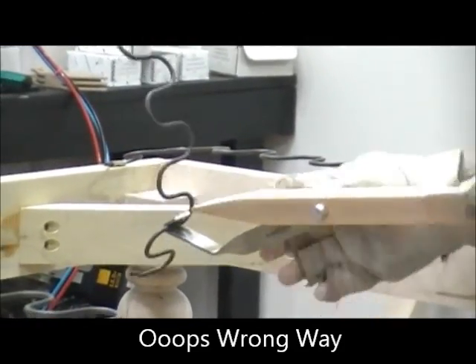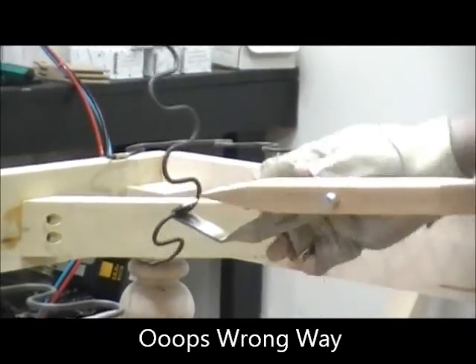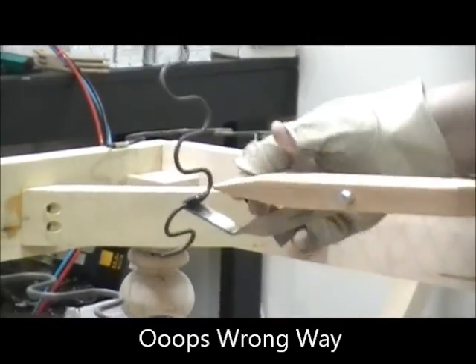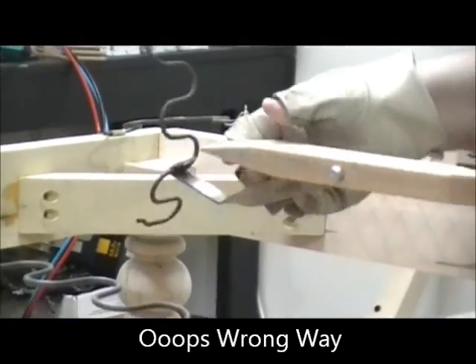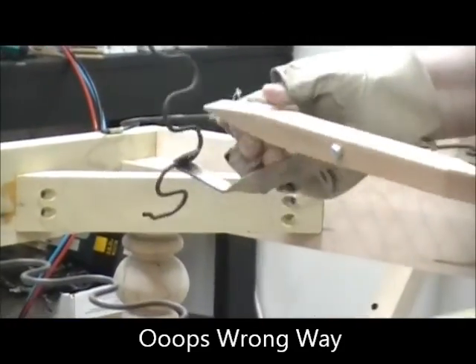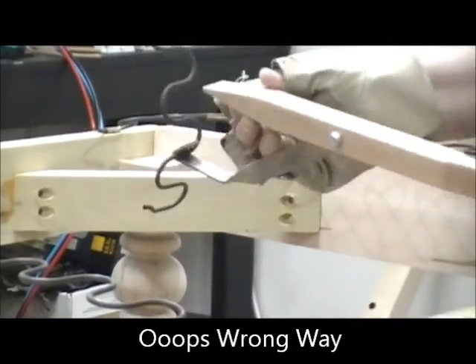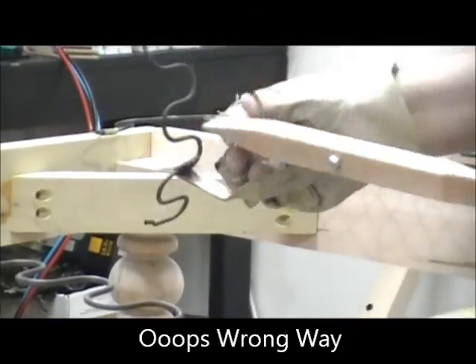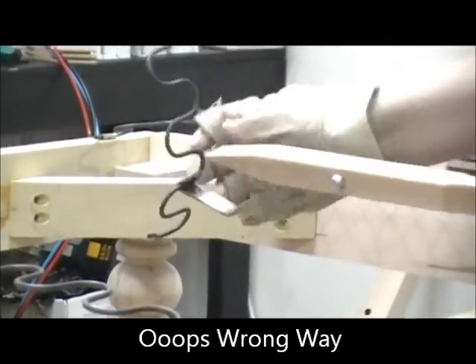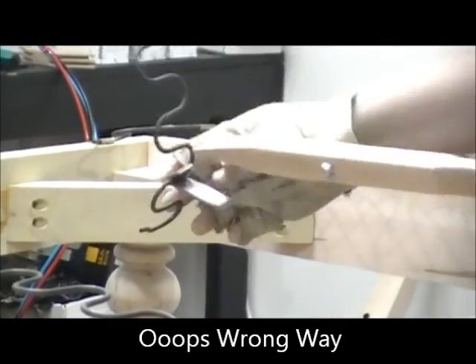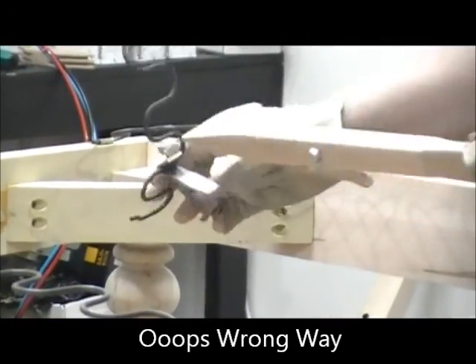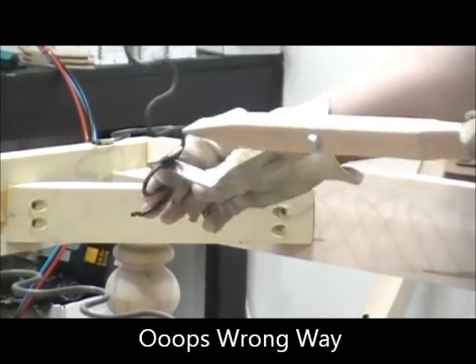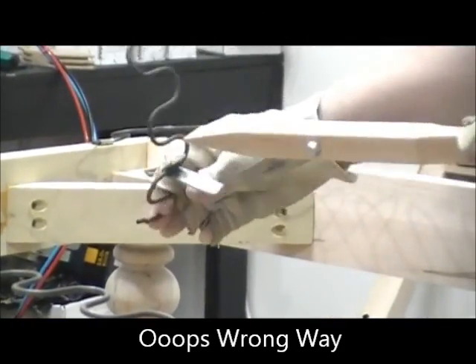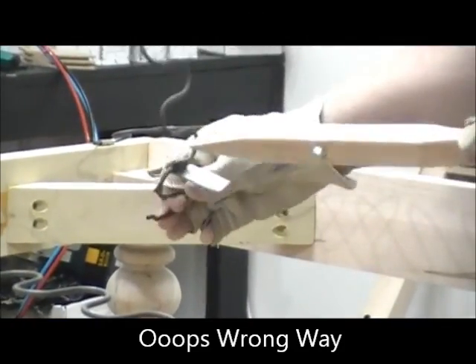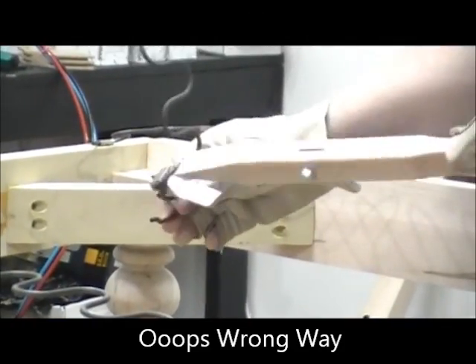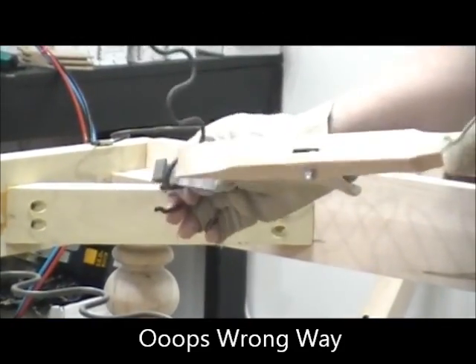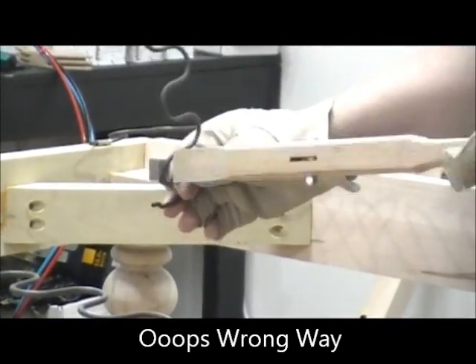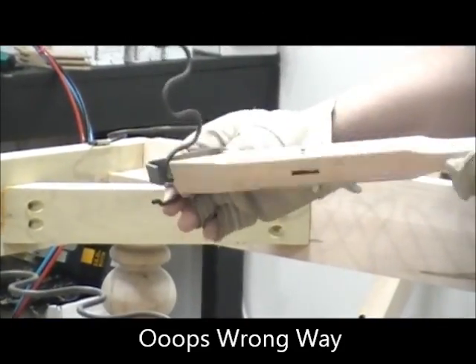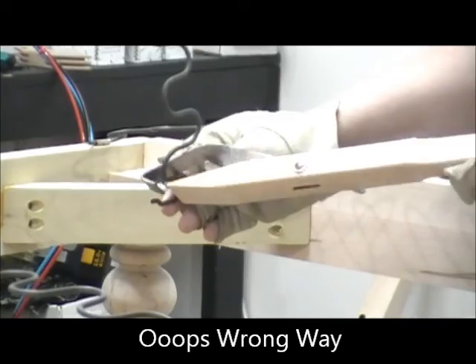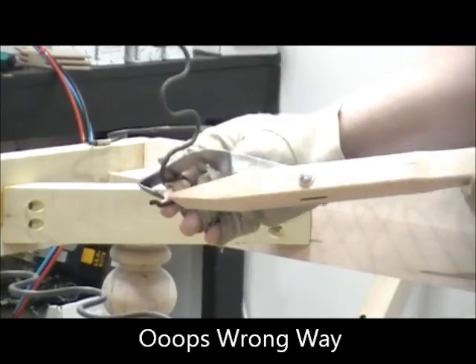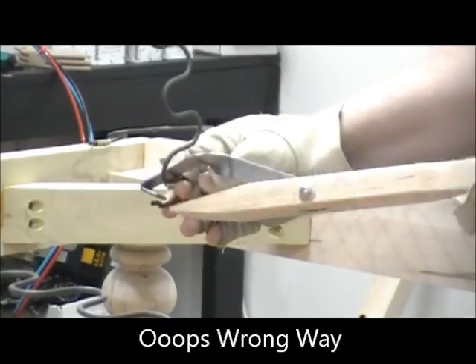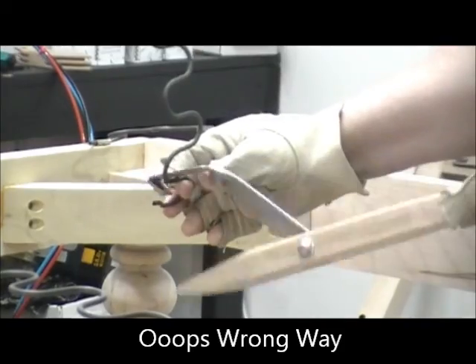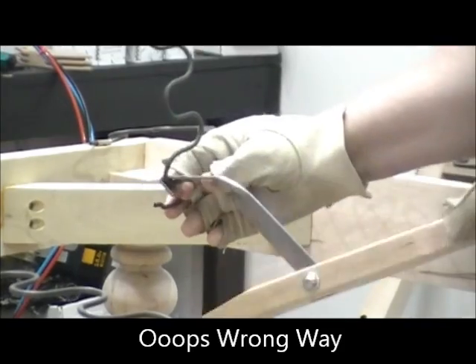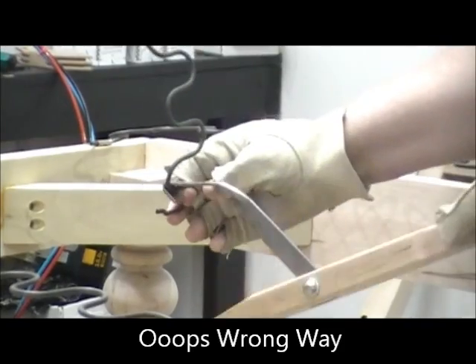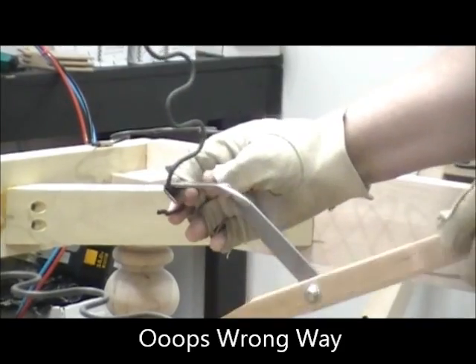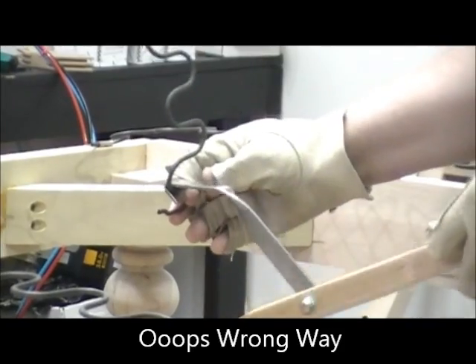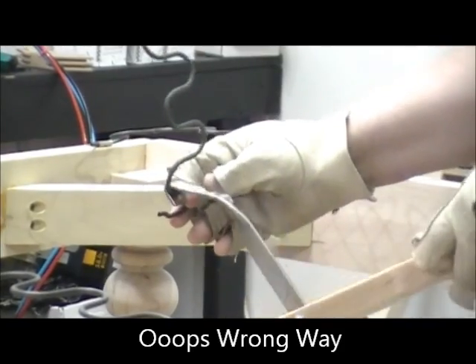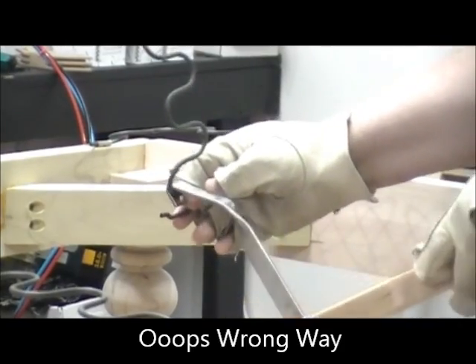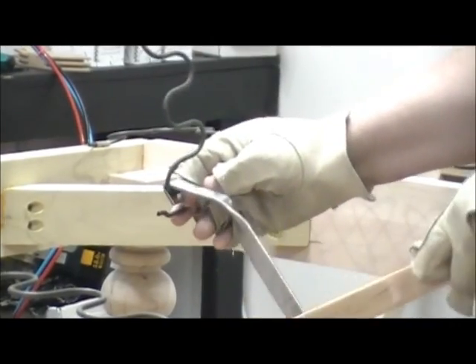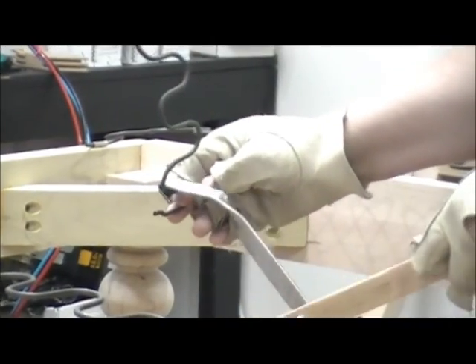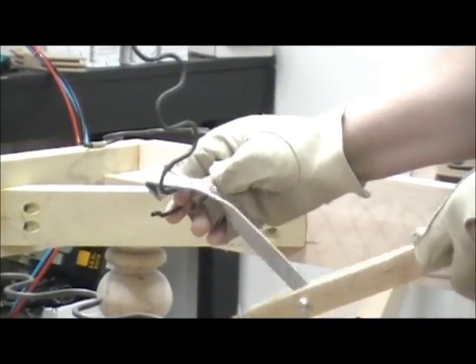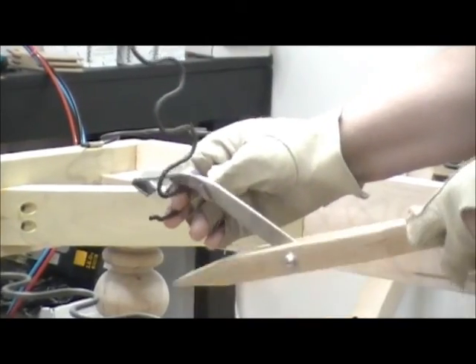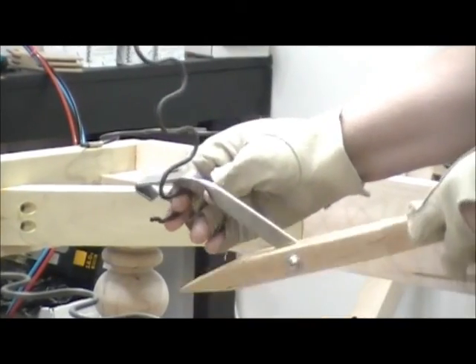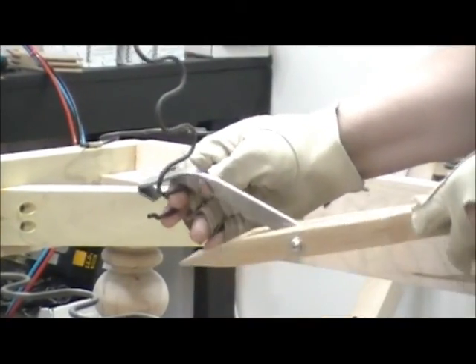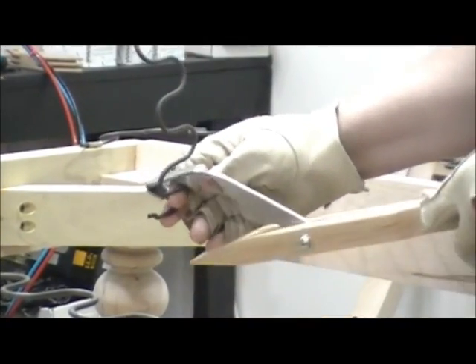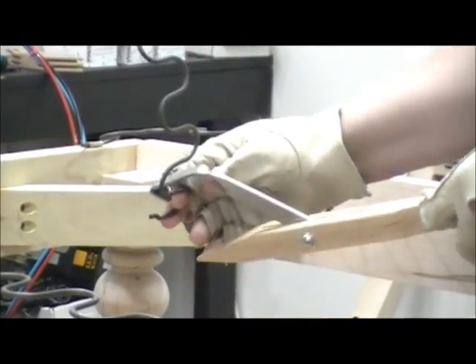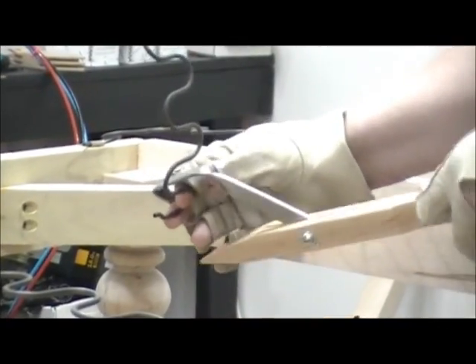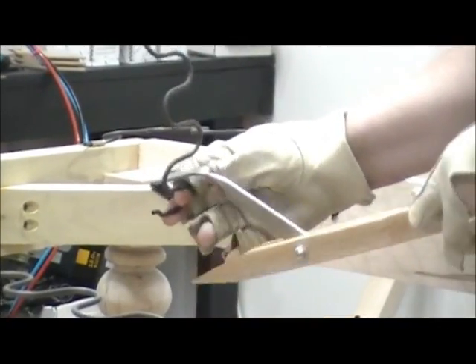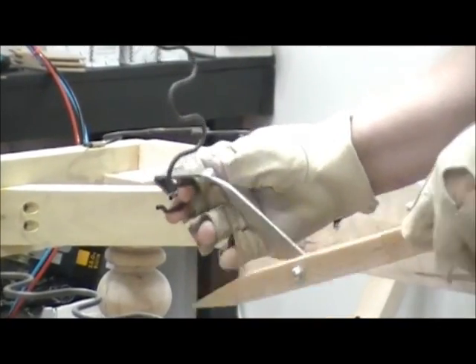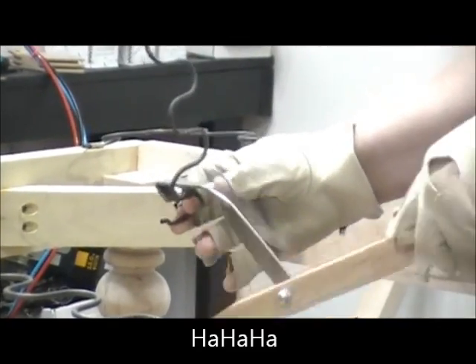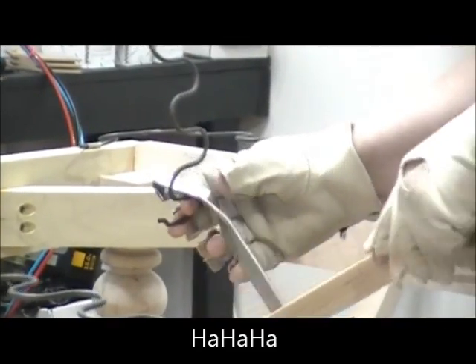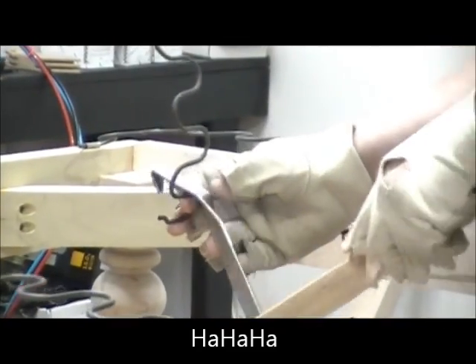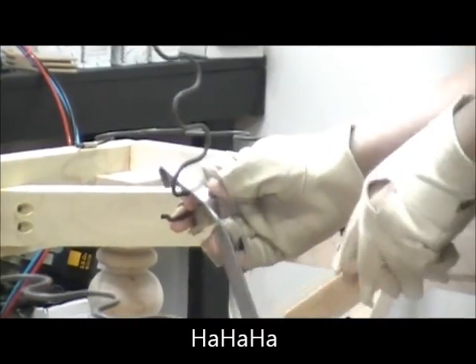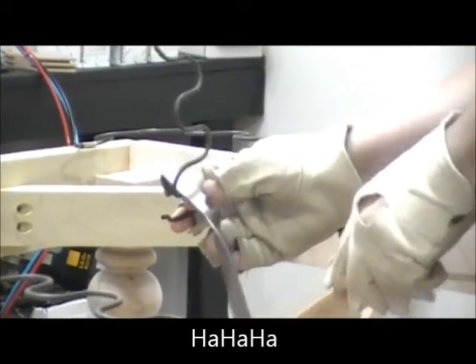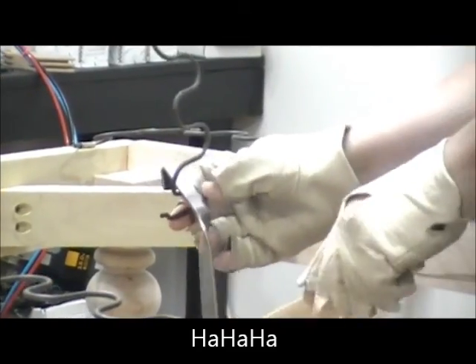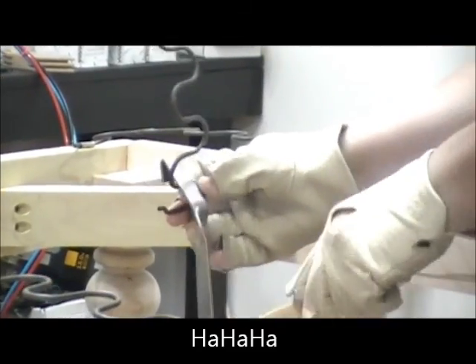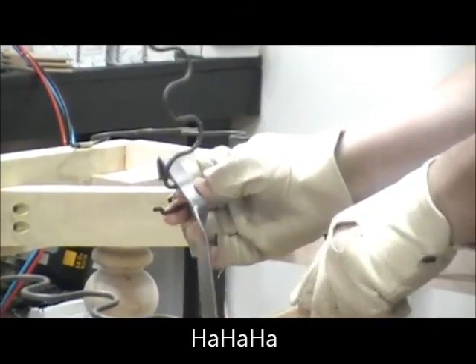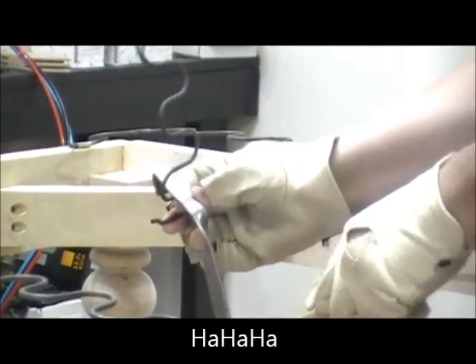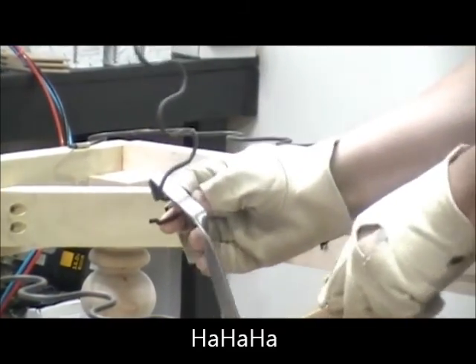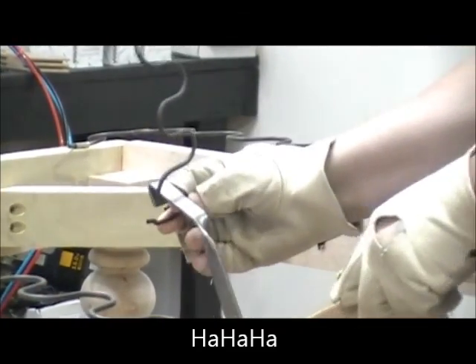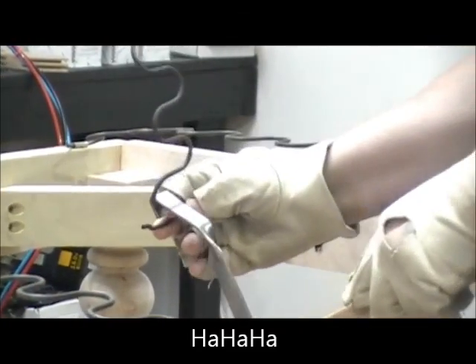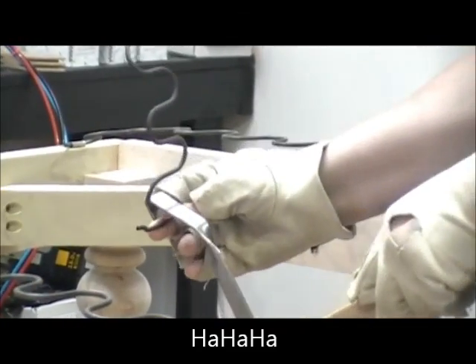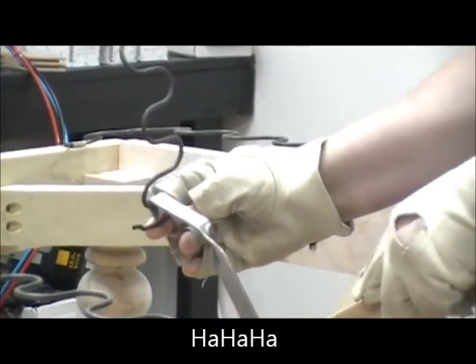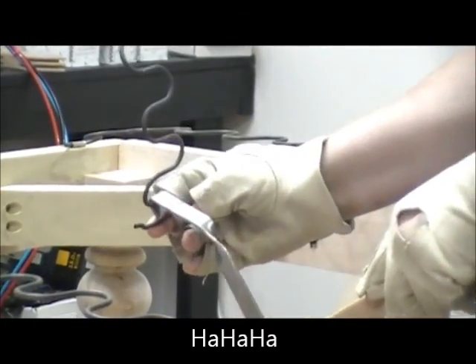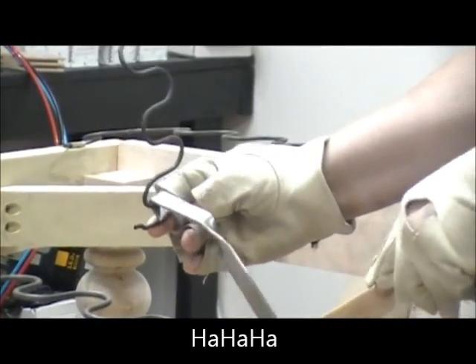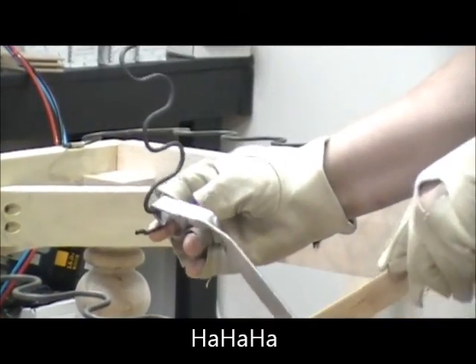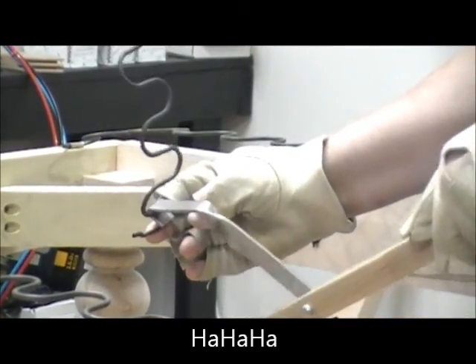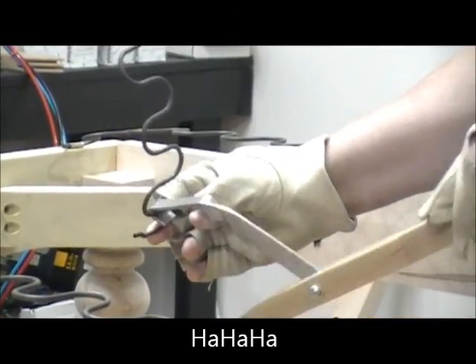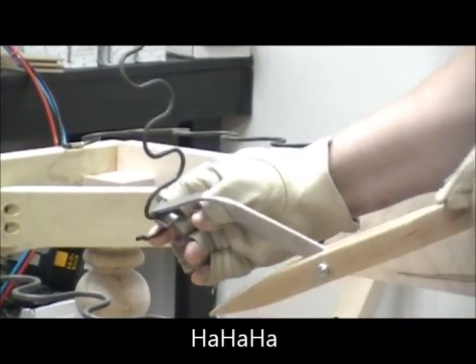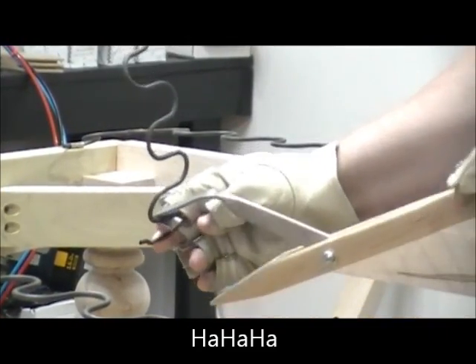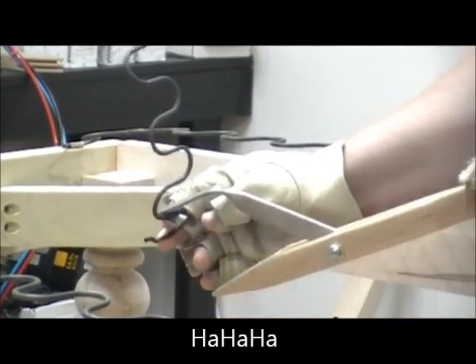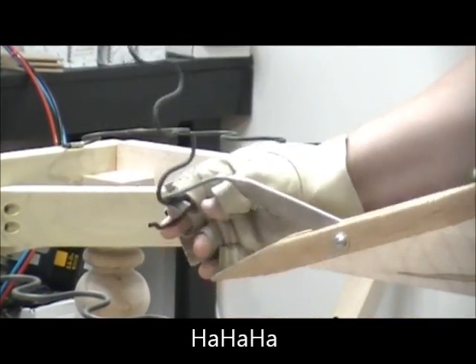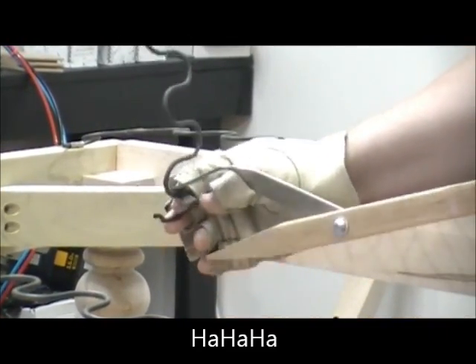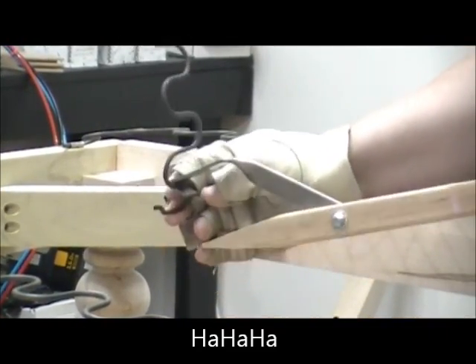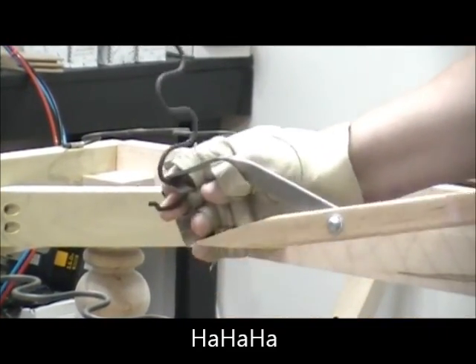Okay, actually I've got it upside down, so everybody have a quick giggle and Chris will get it right this time.